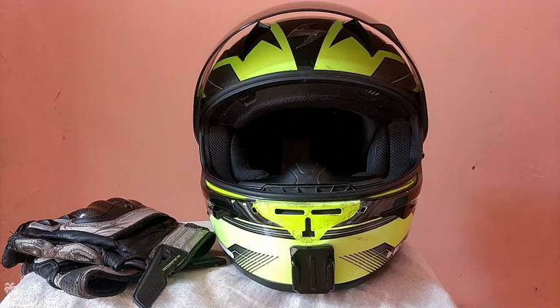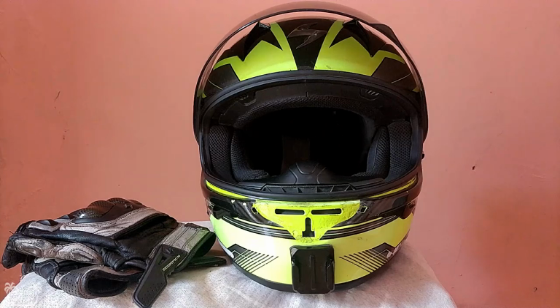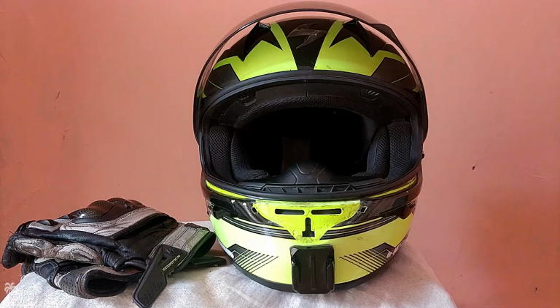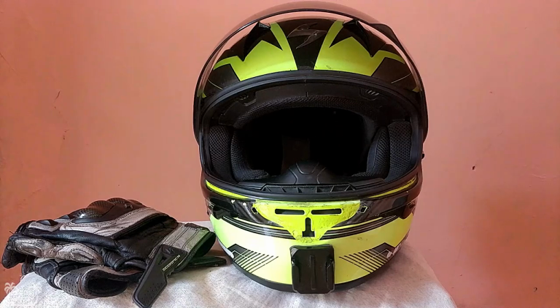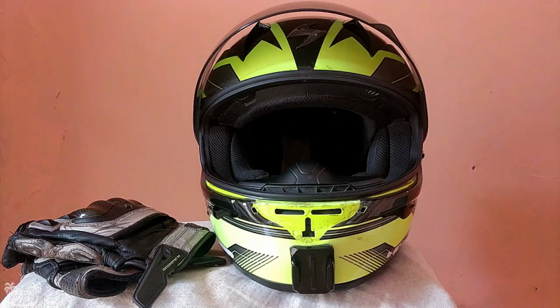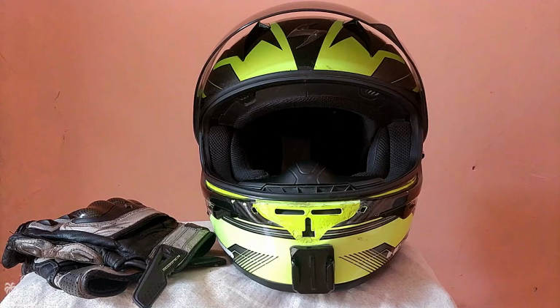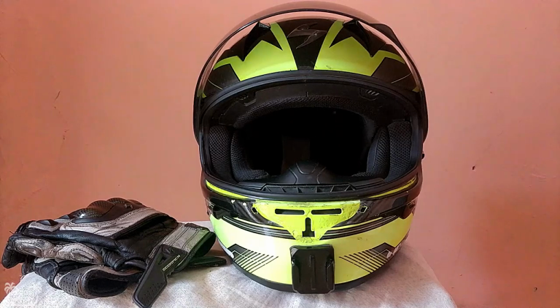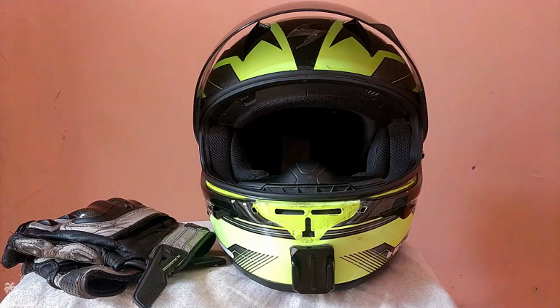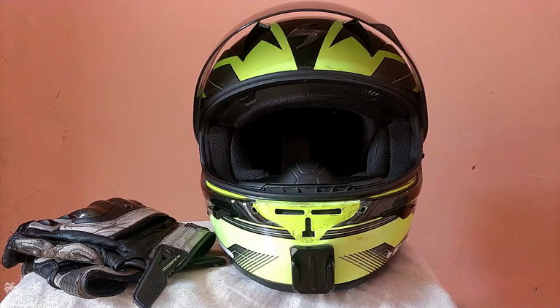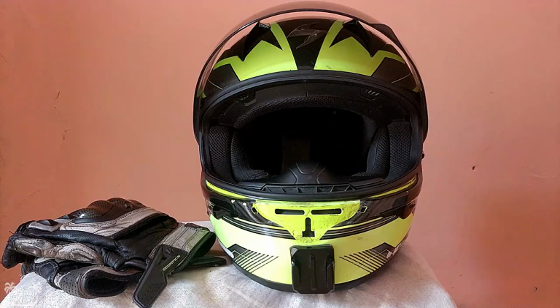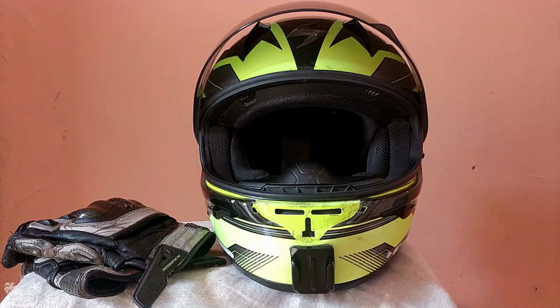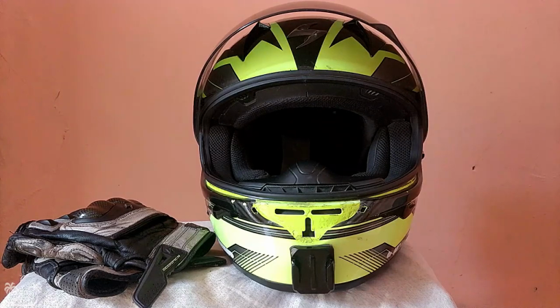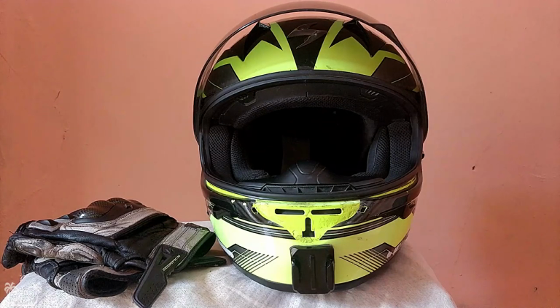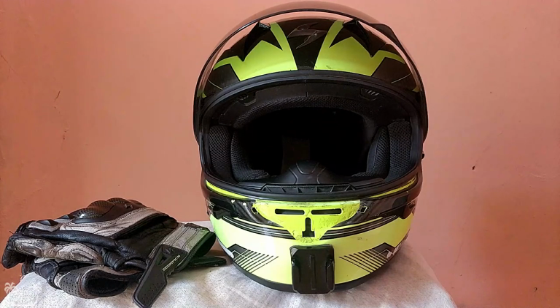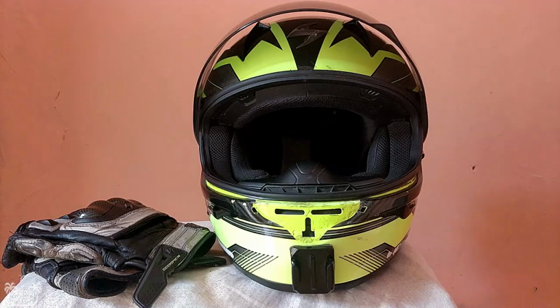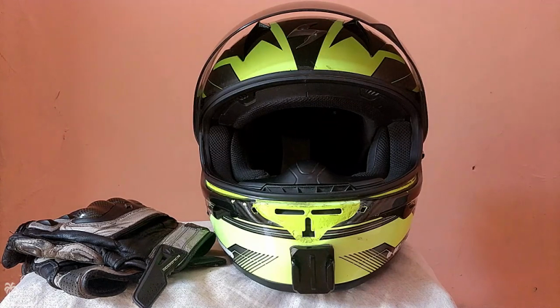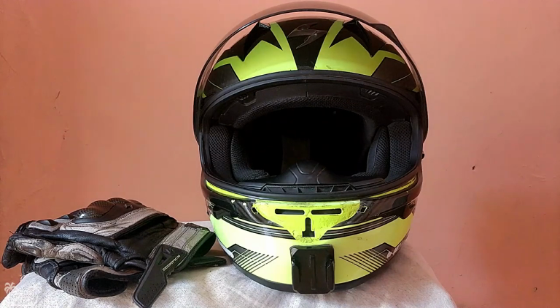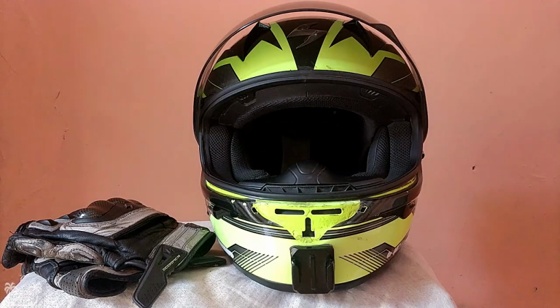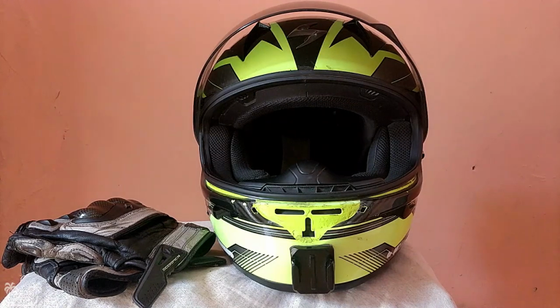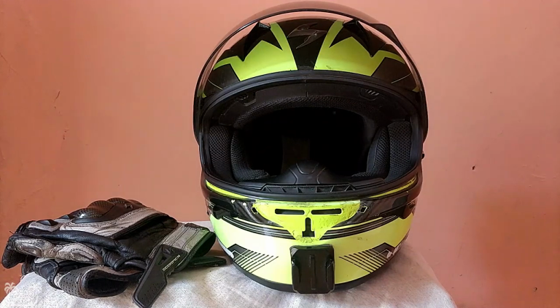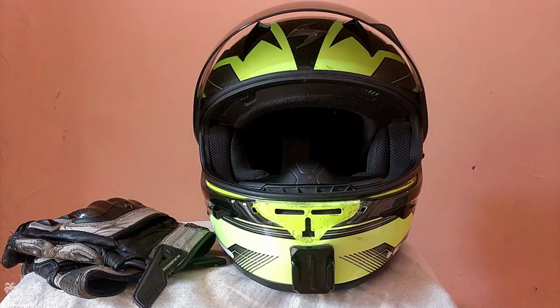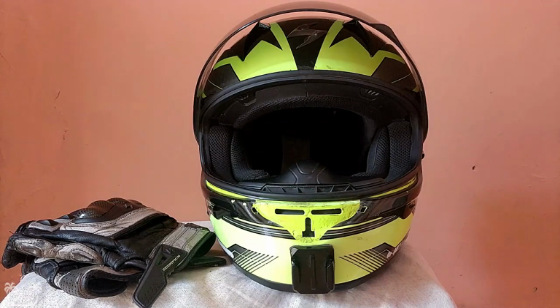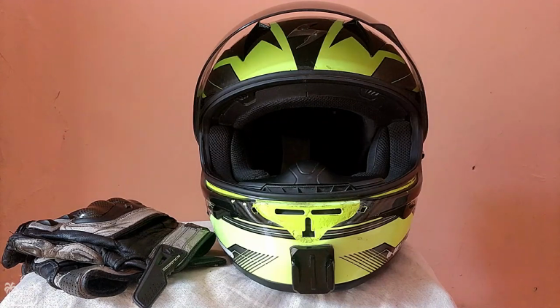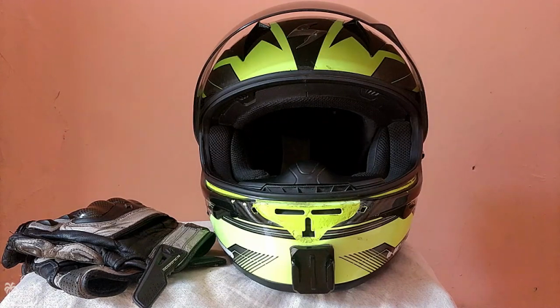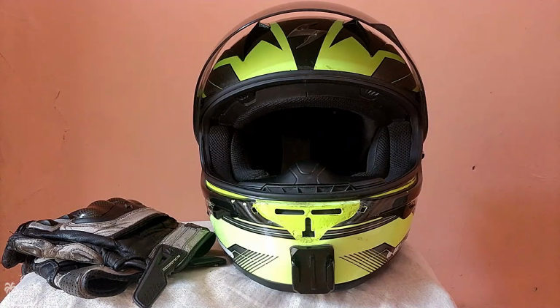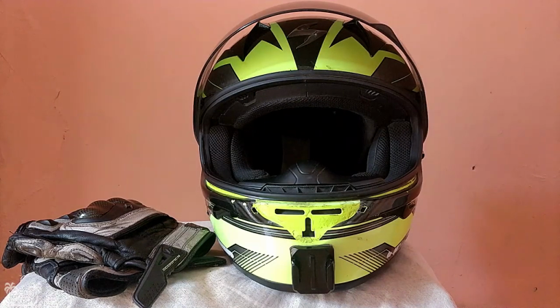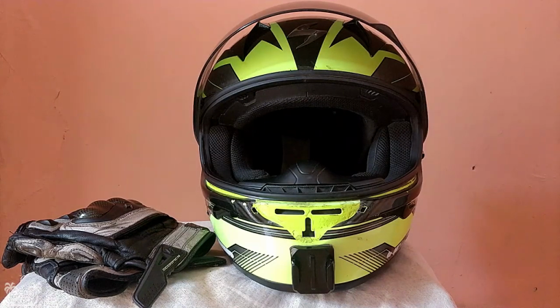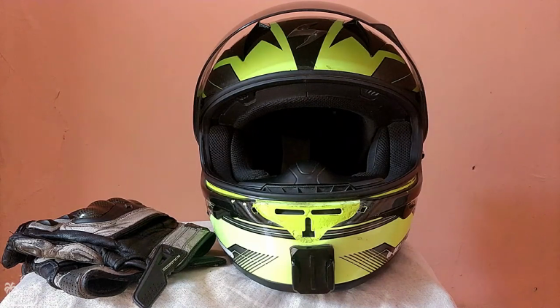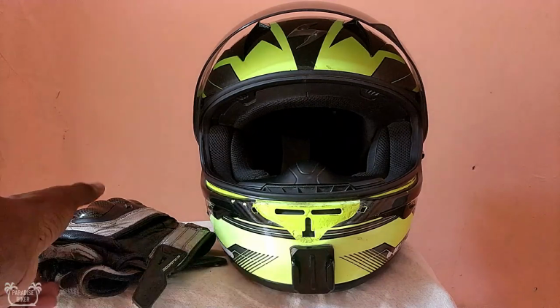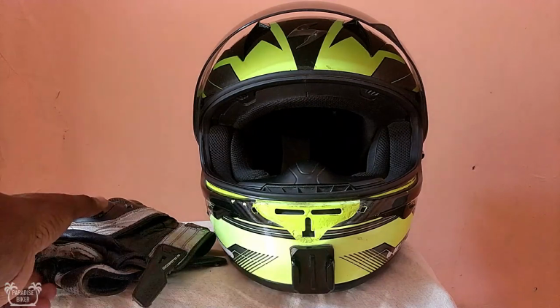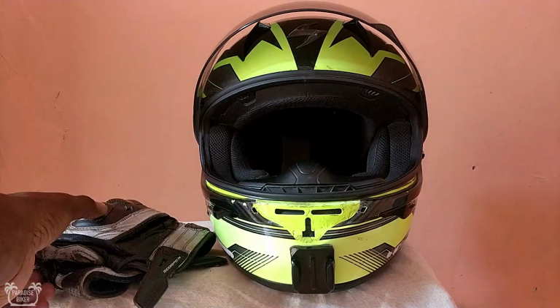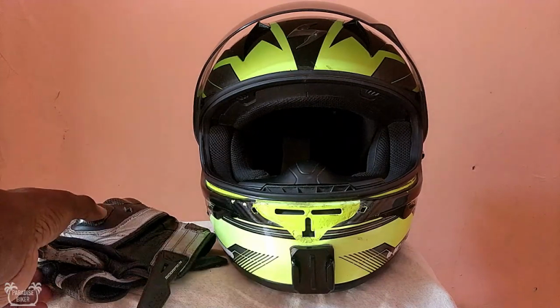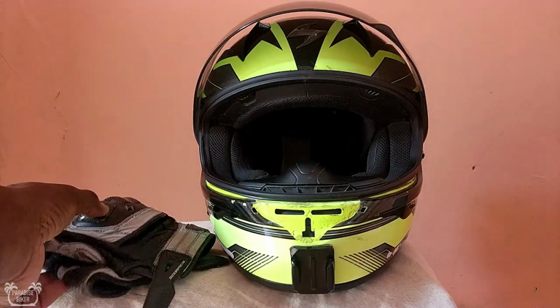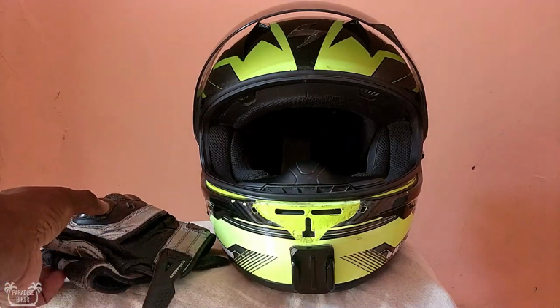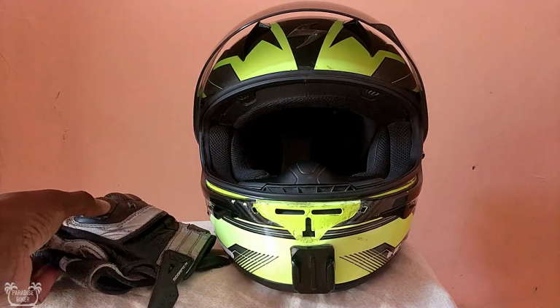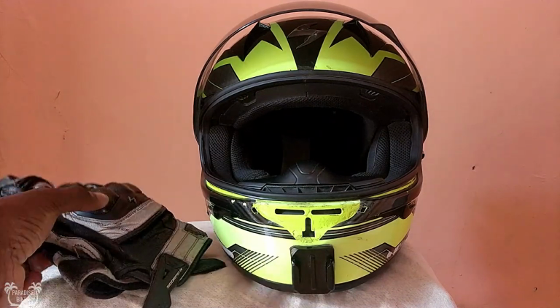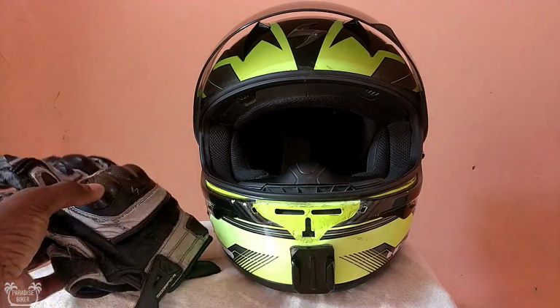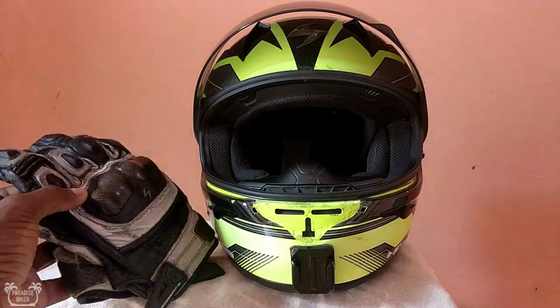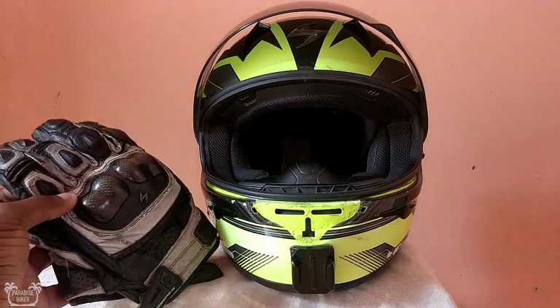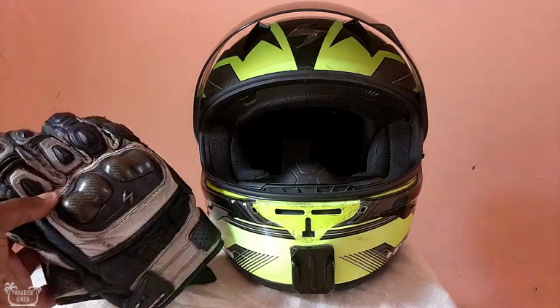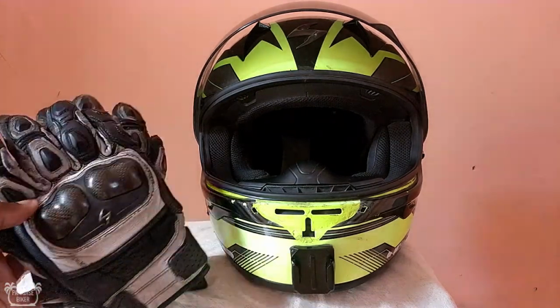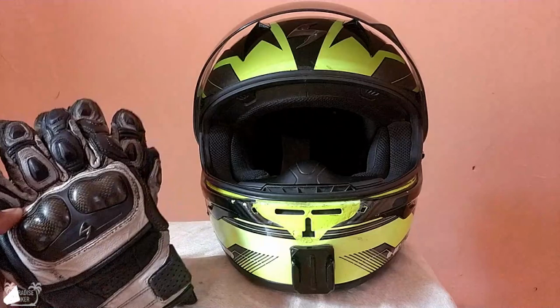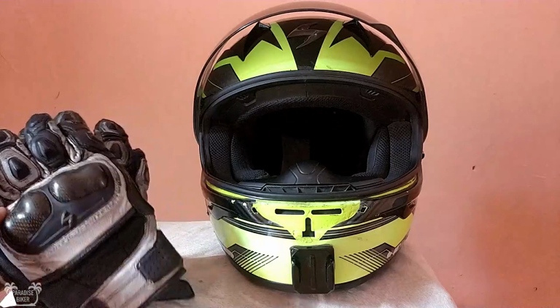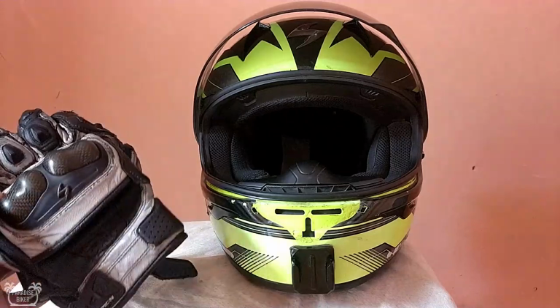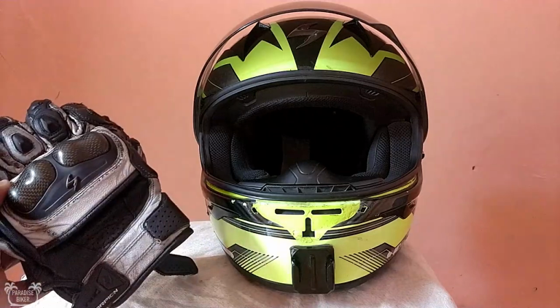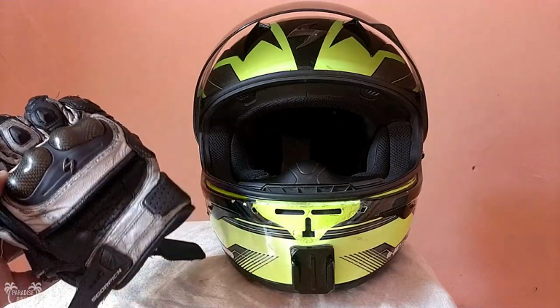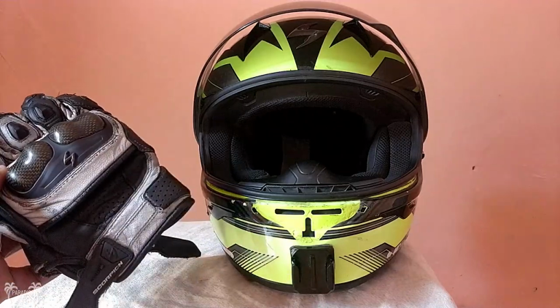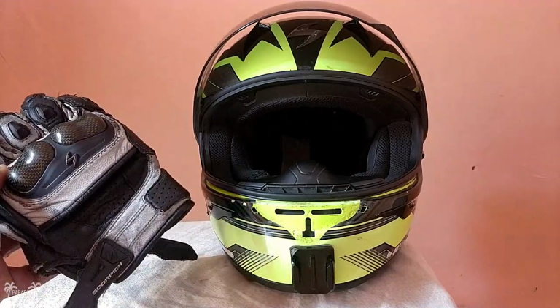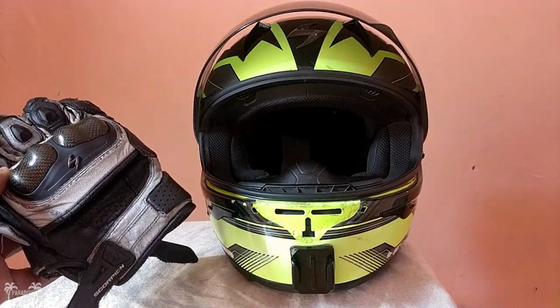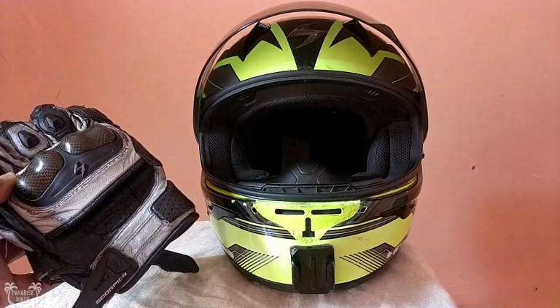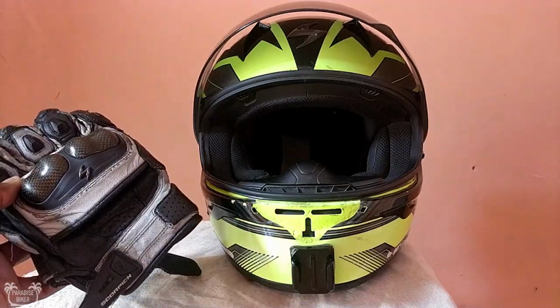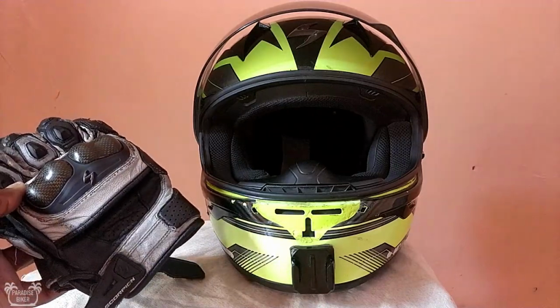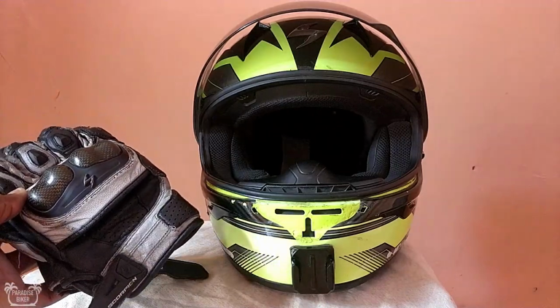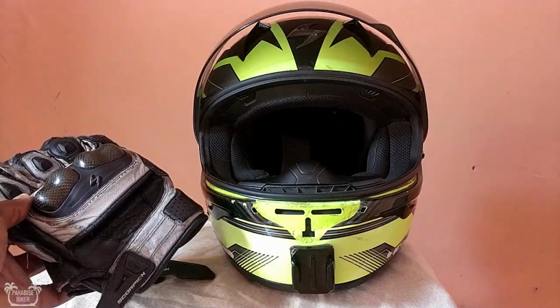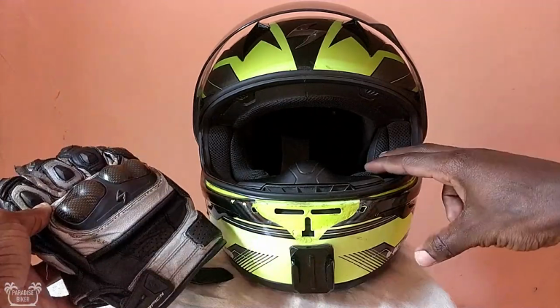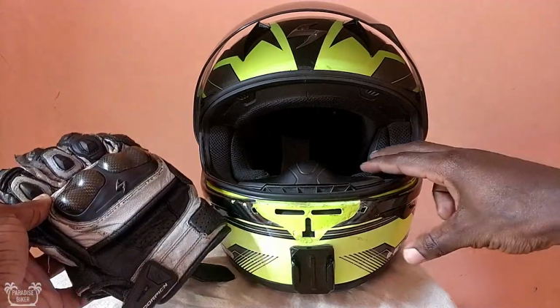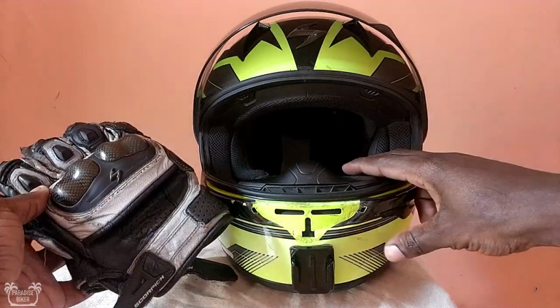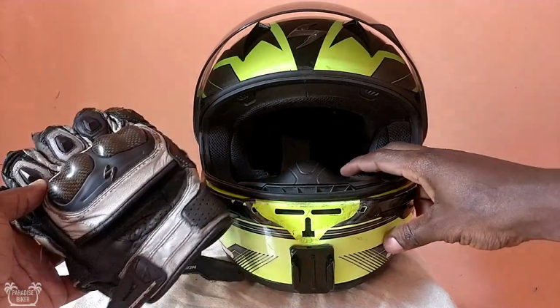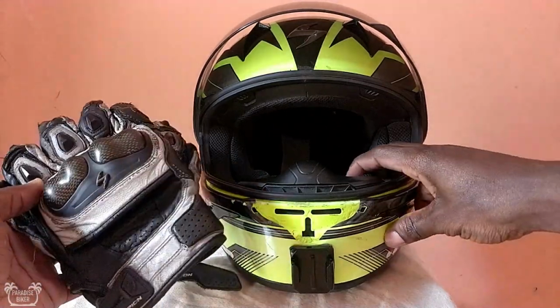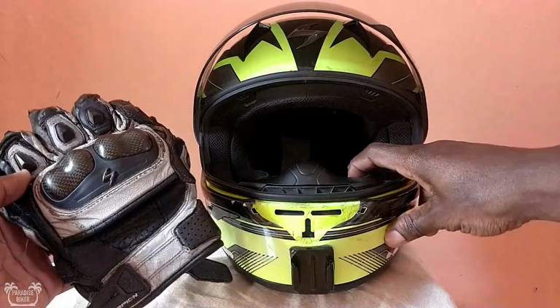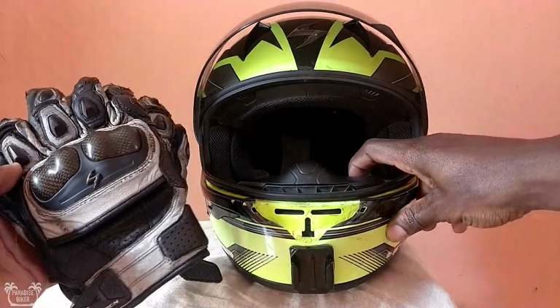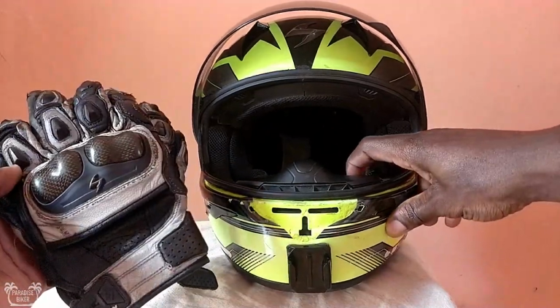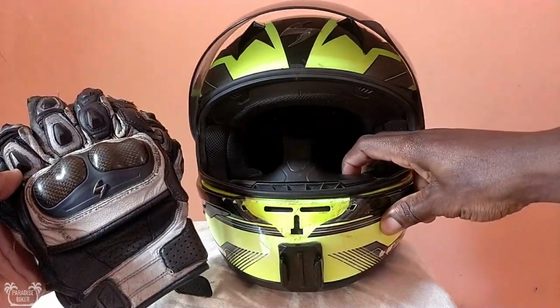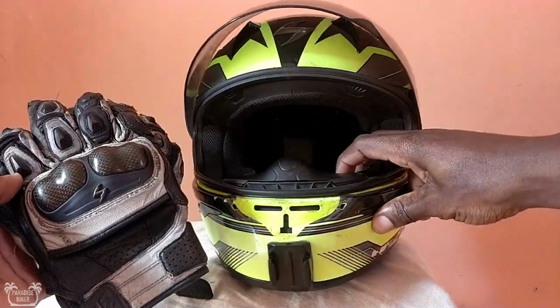What's up everybody, Paradise Biker here and today we'll be reviewing my lovely helmet and gloves.